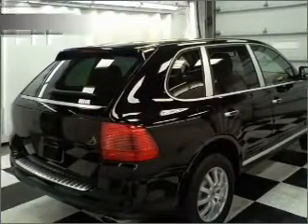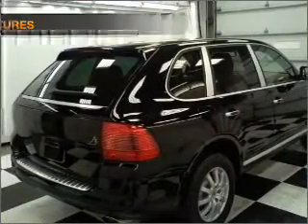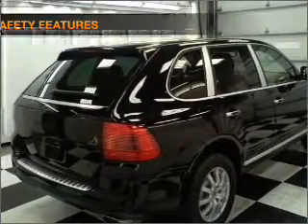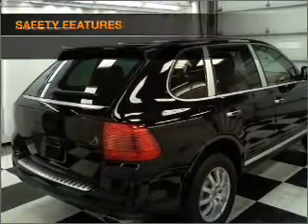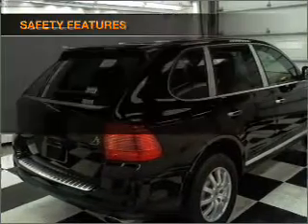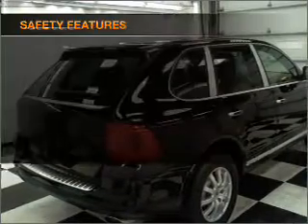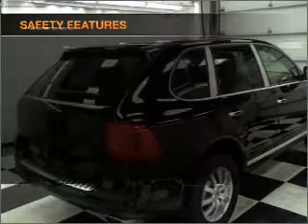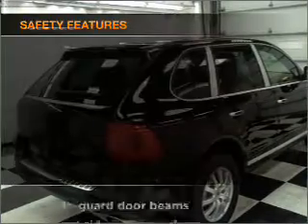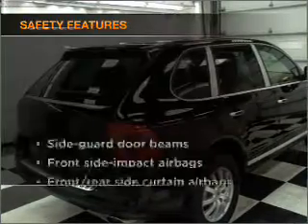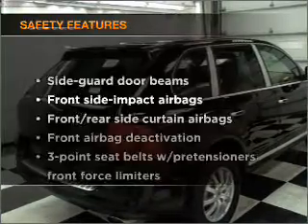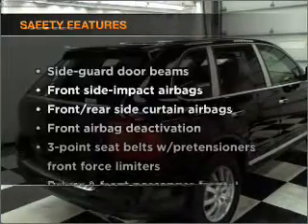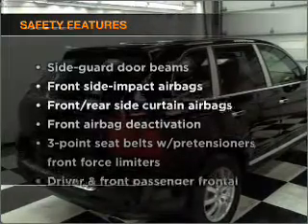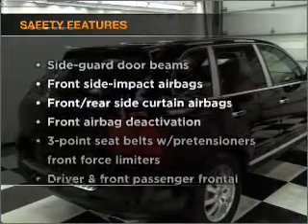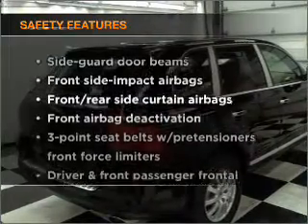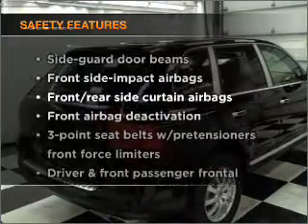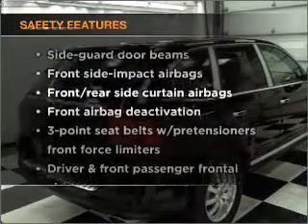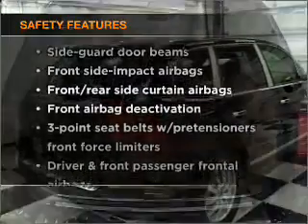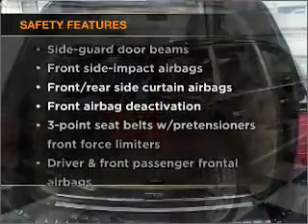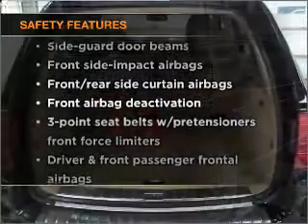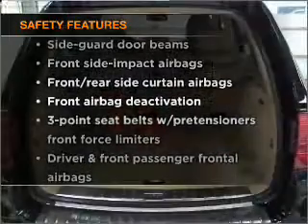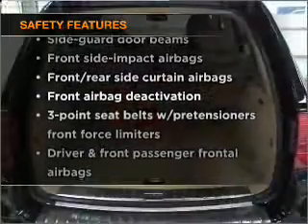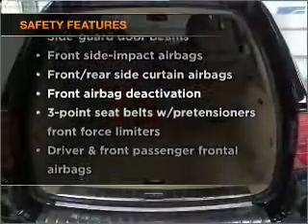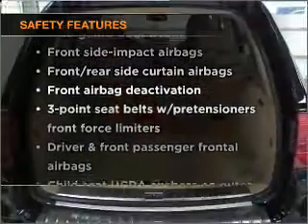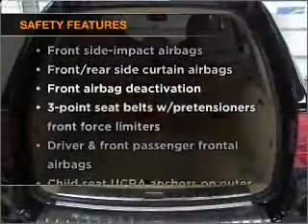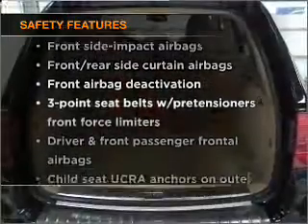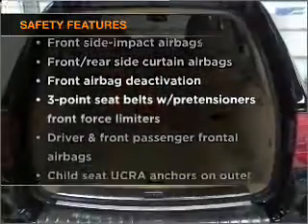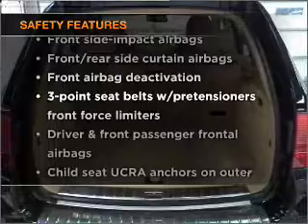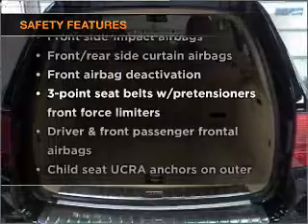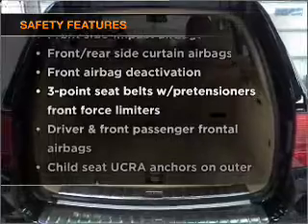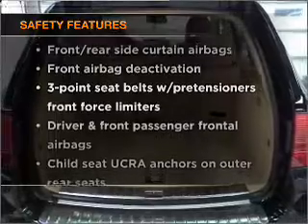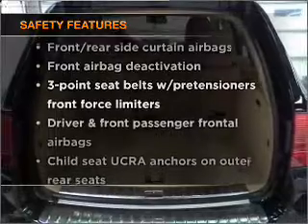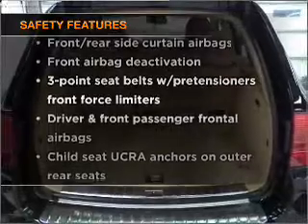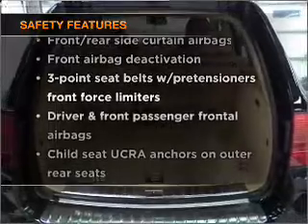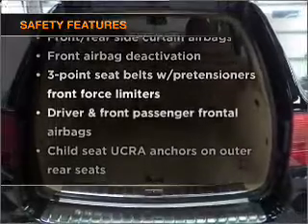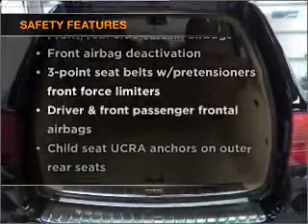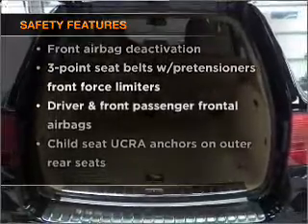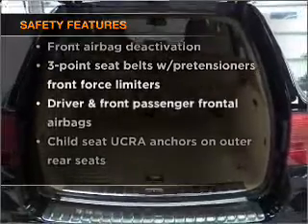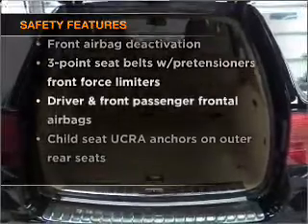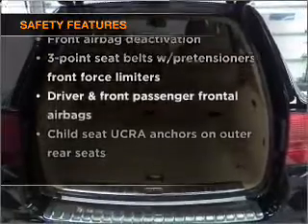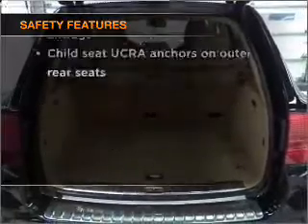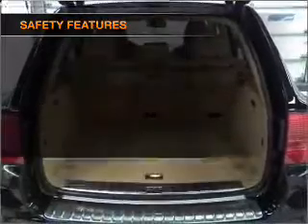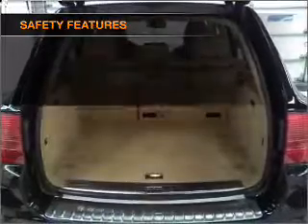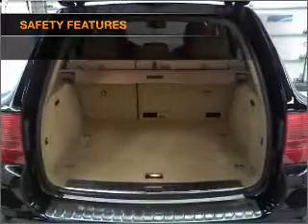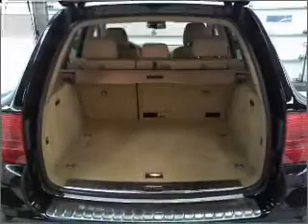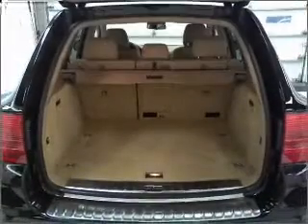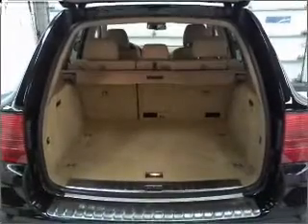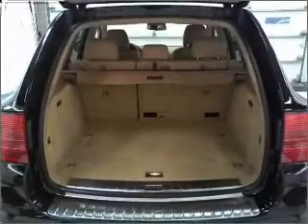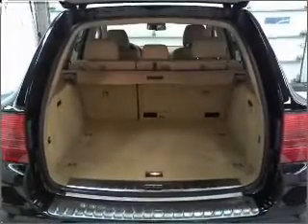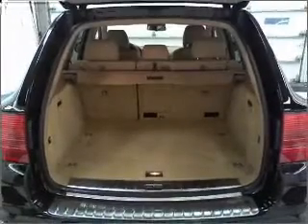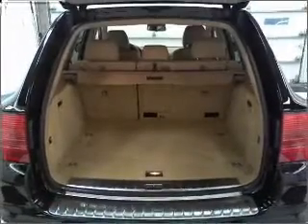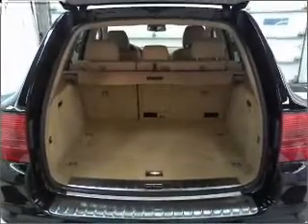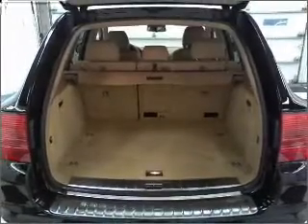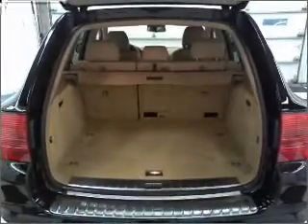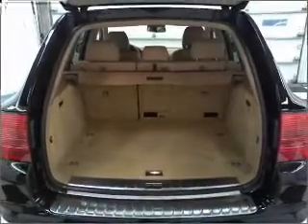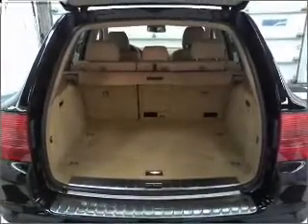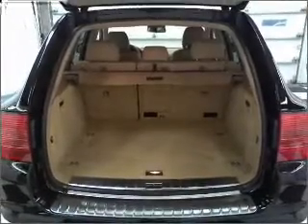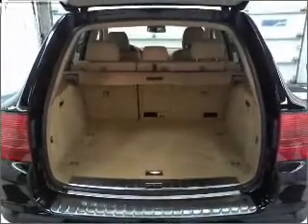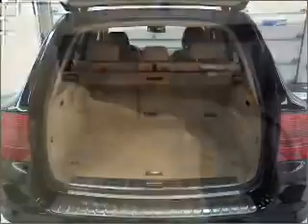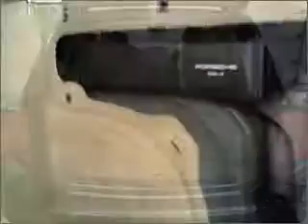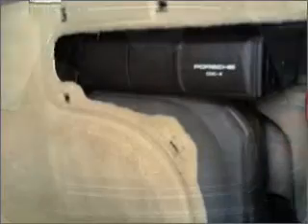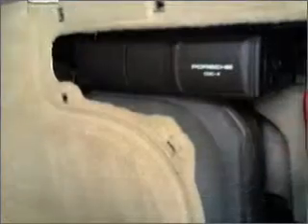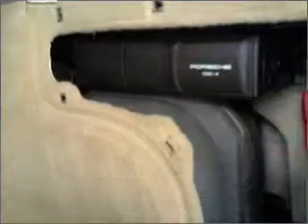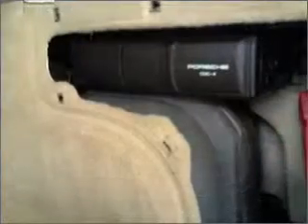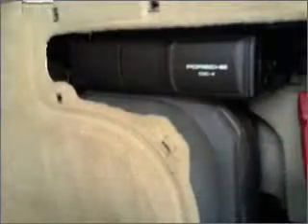And for your peace of mind, the following safety equipment is included. Let us put you in the driver's seat today. Call or click to contact us.